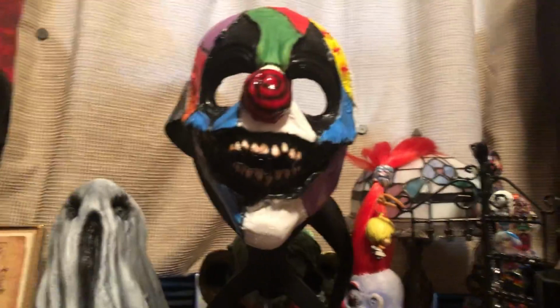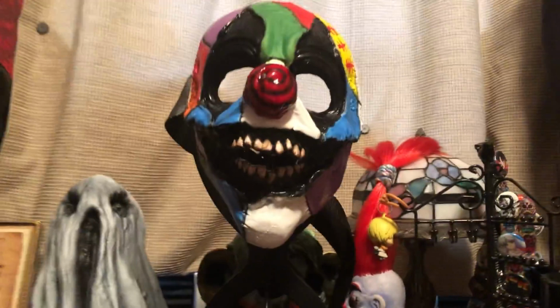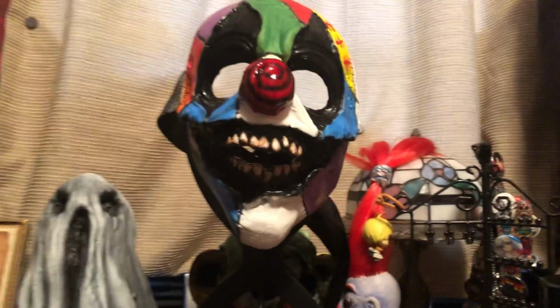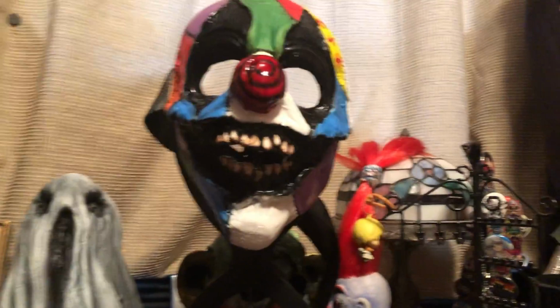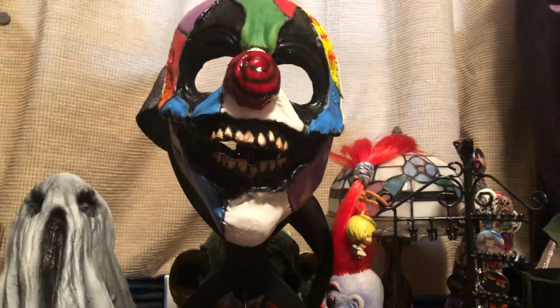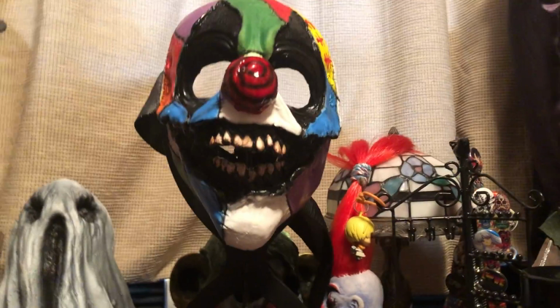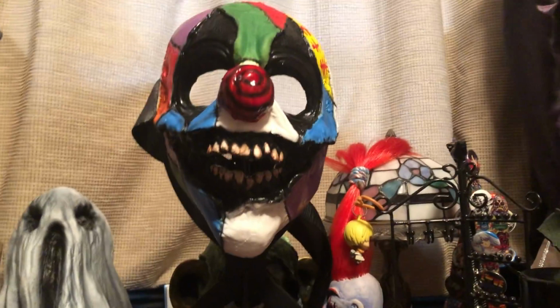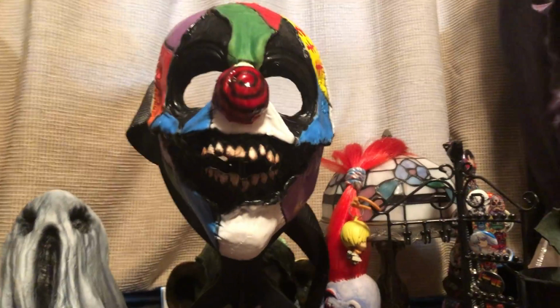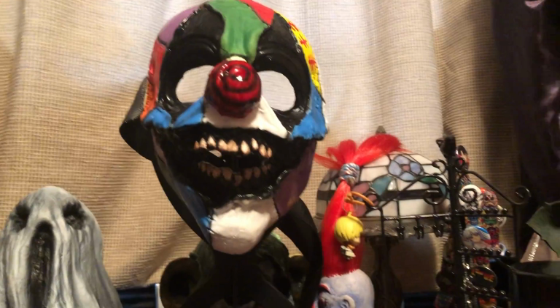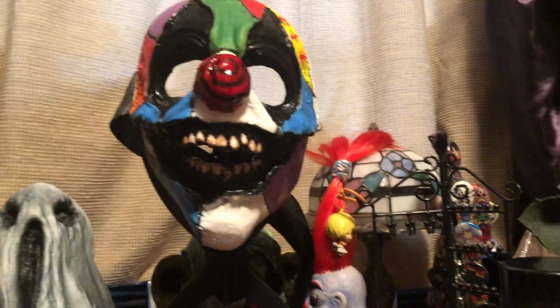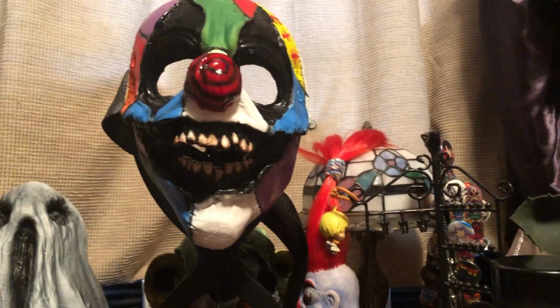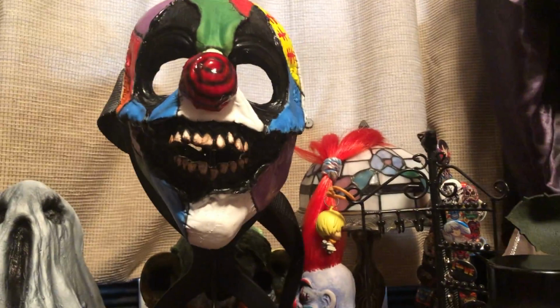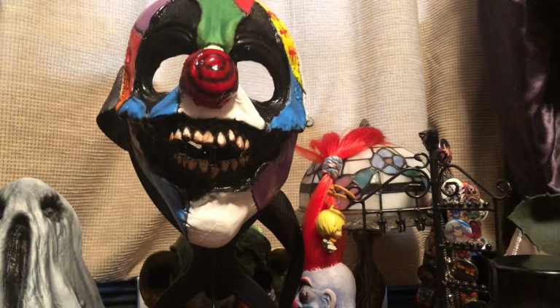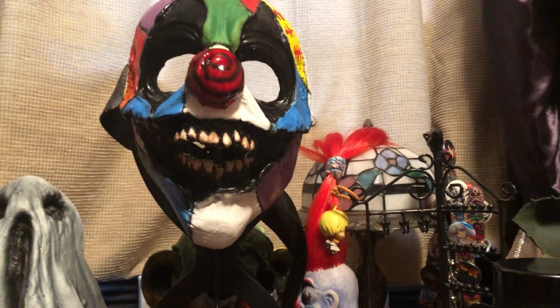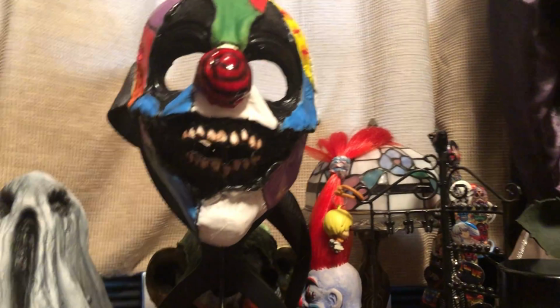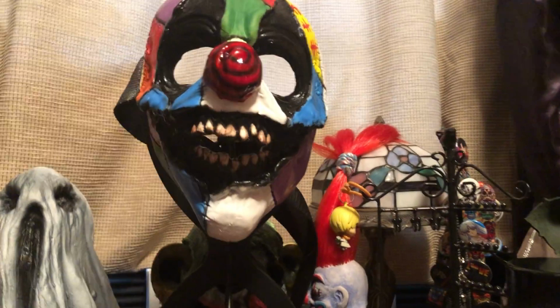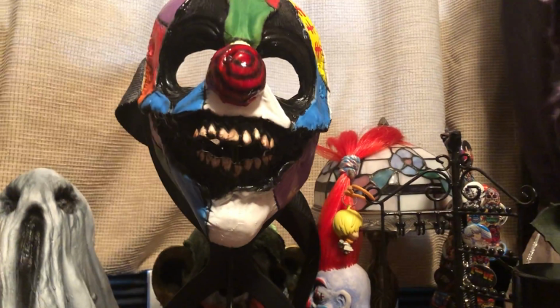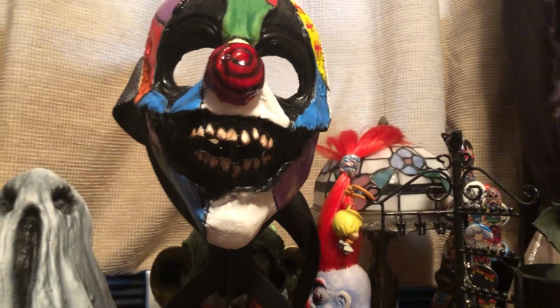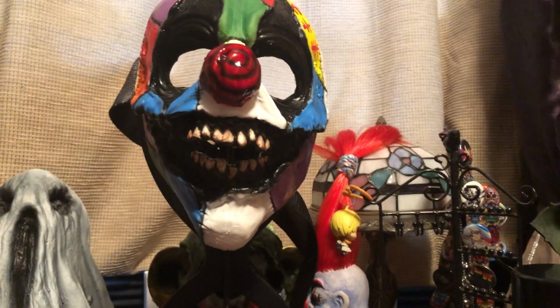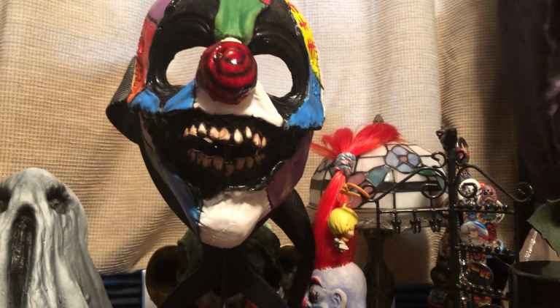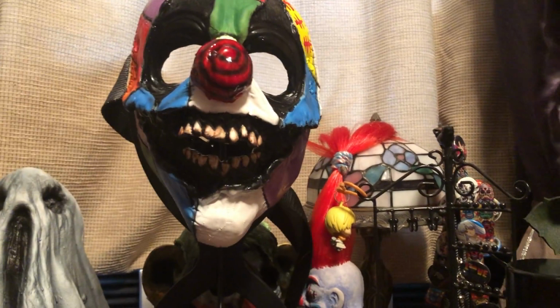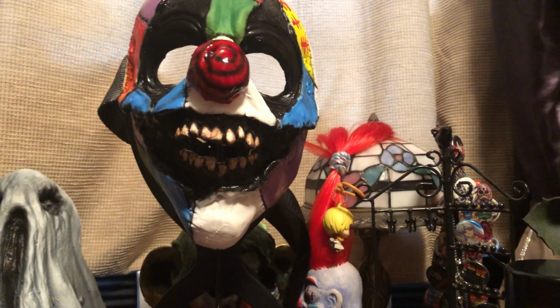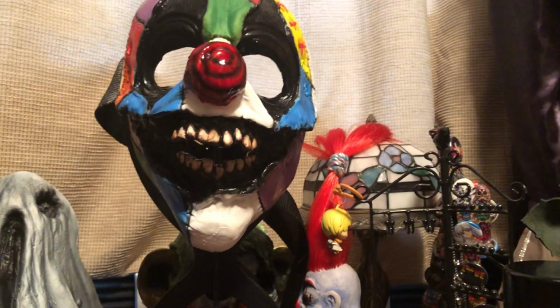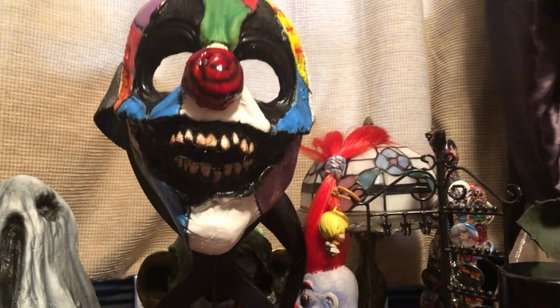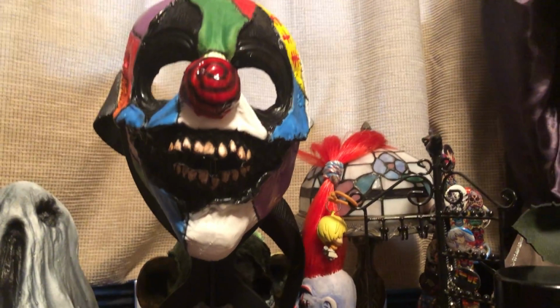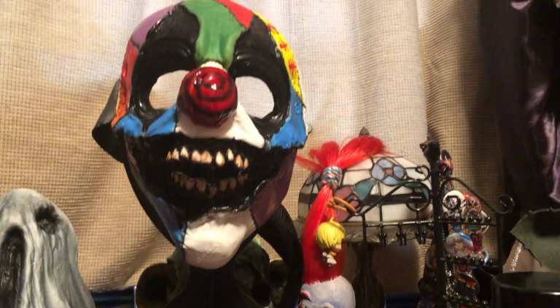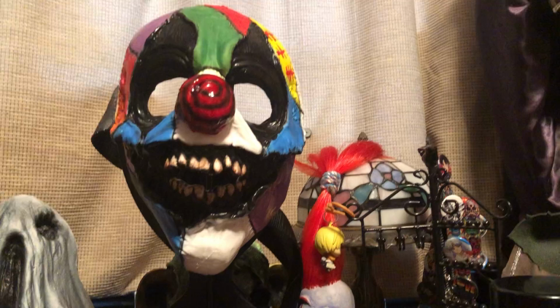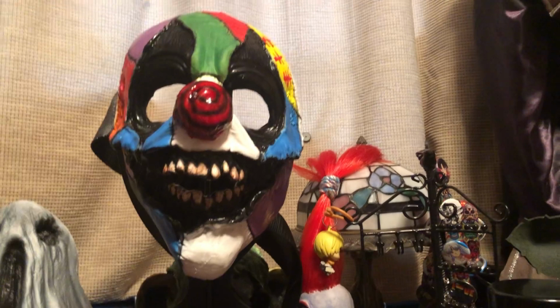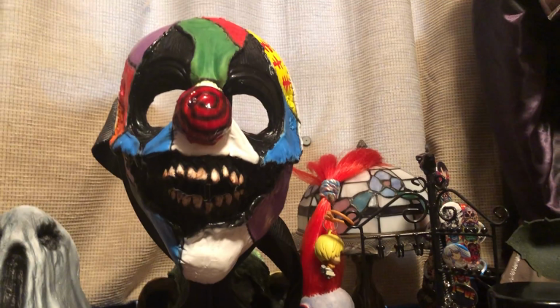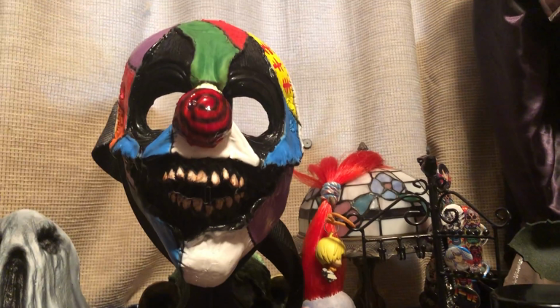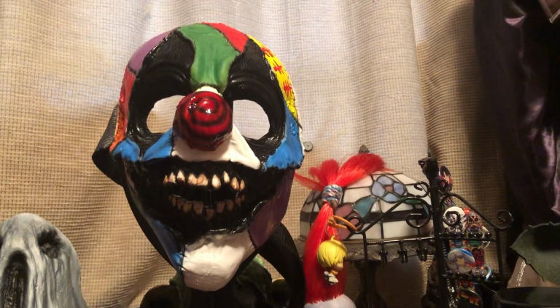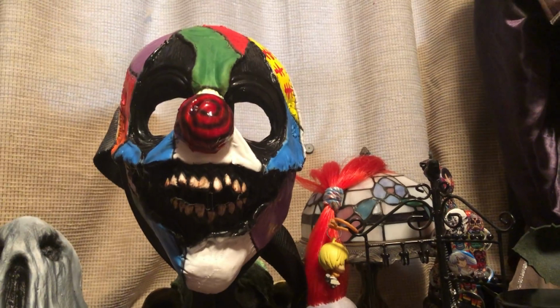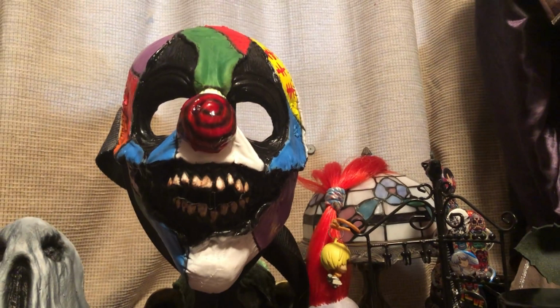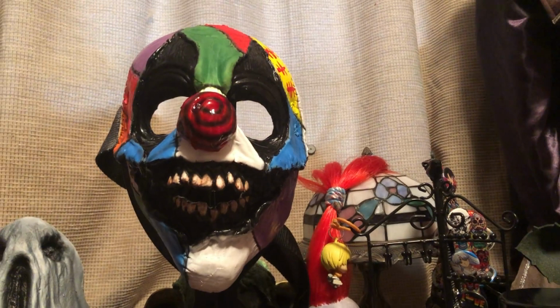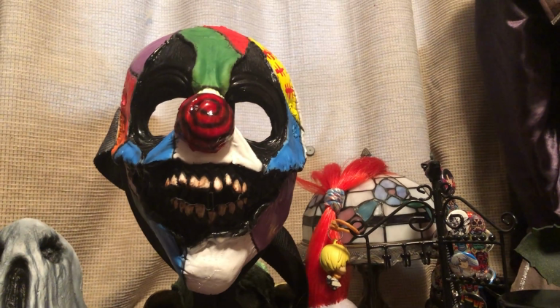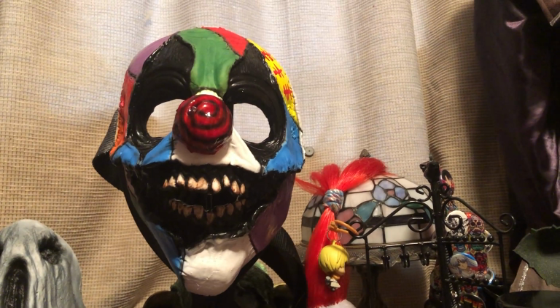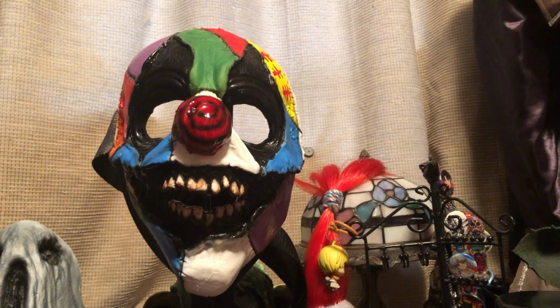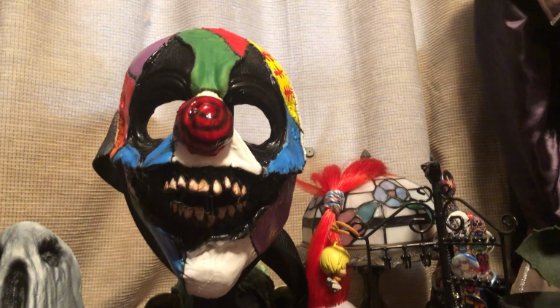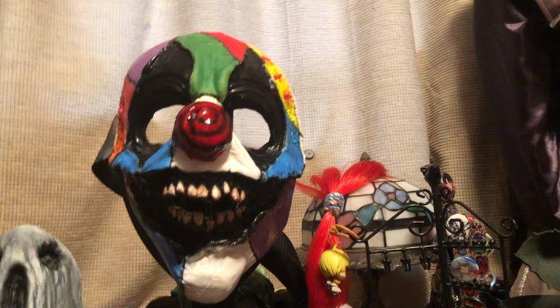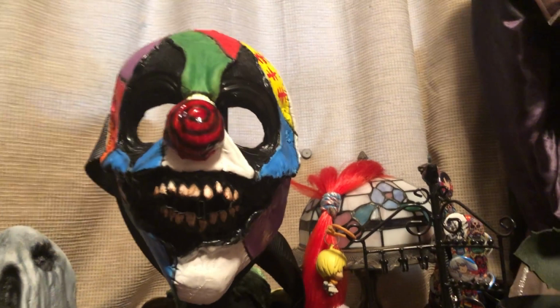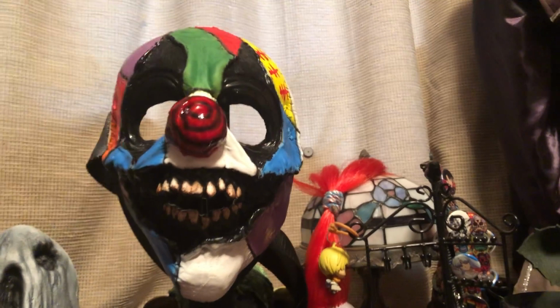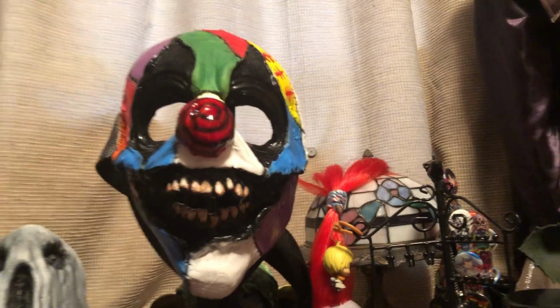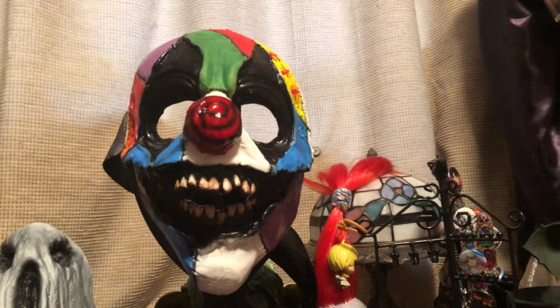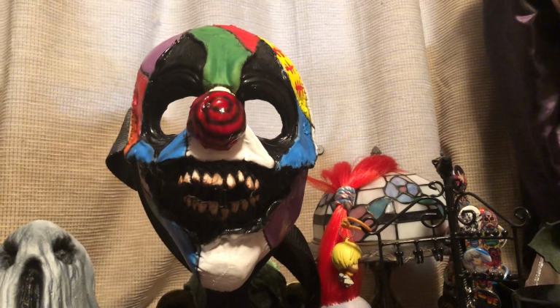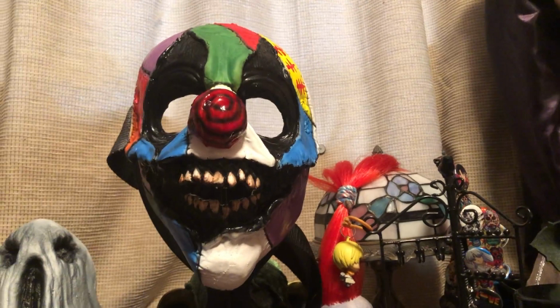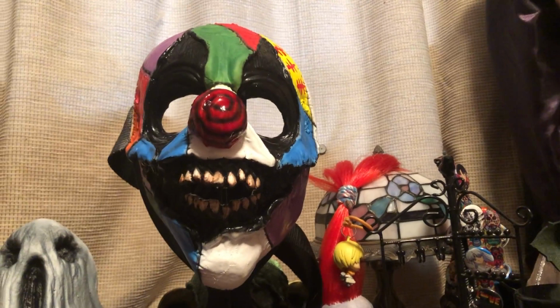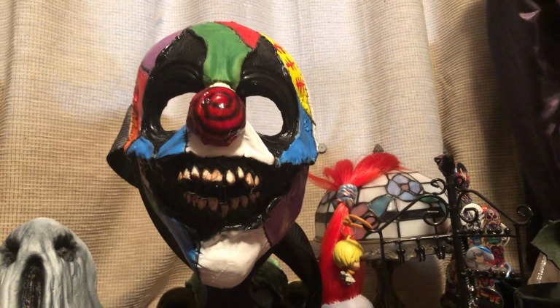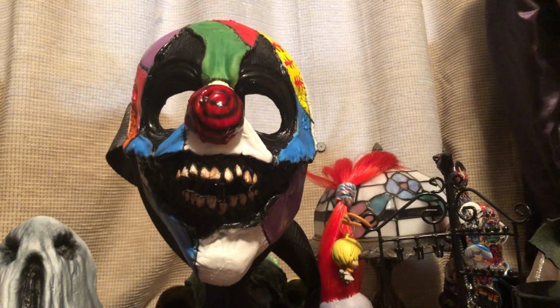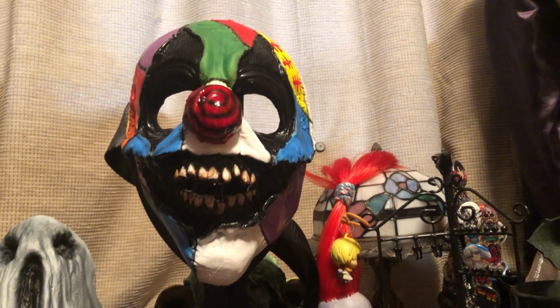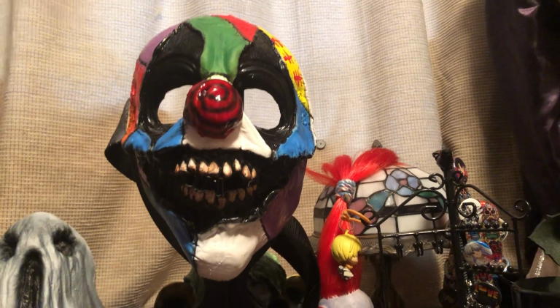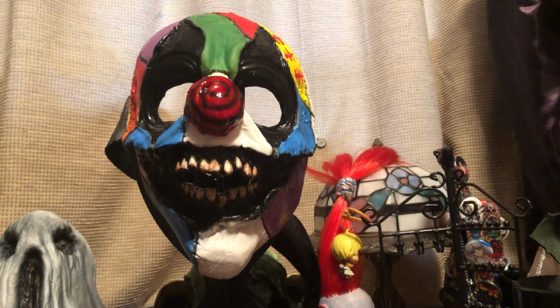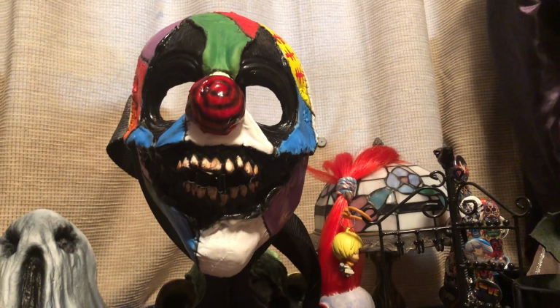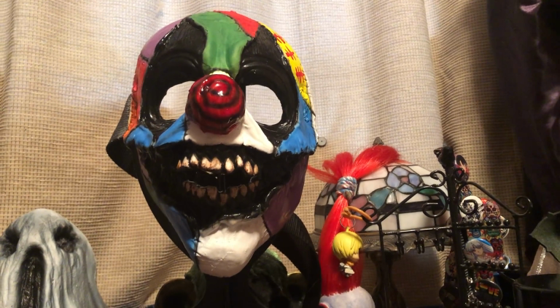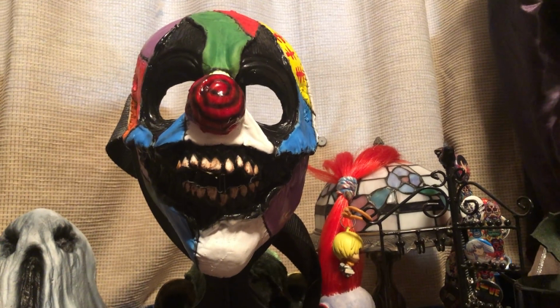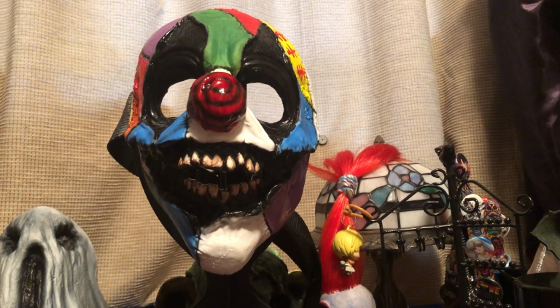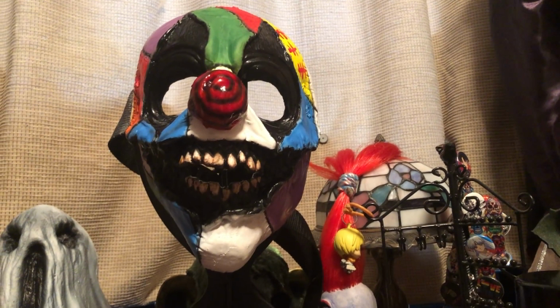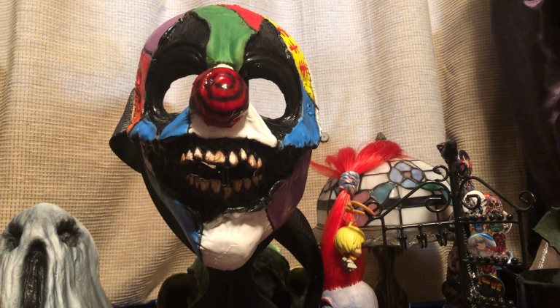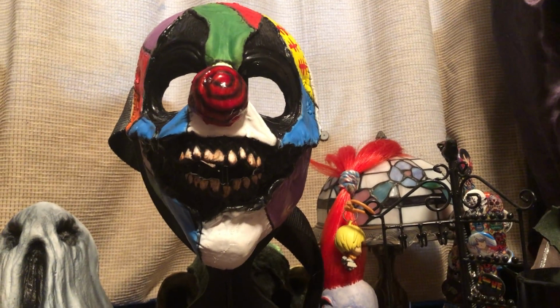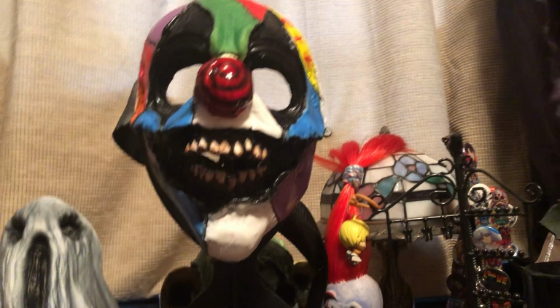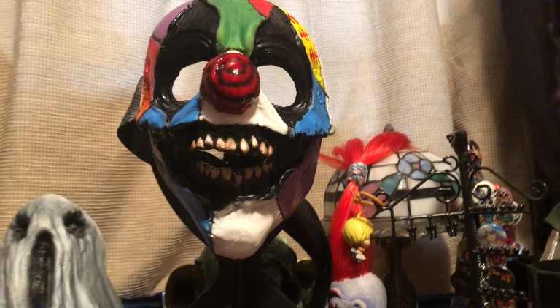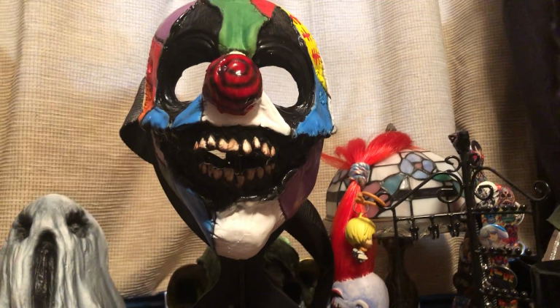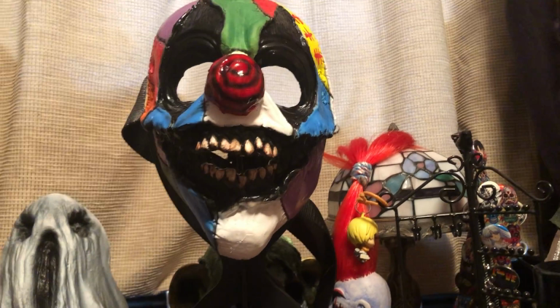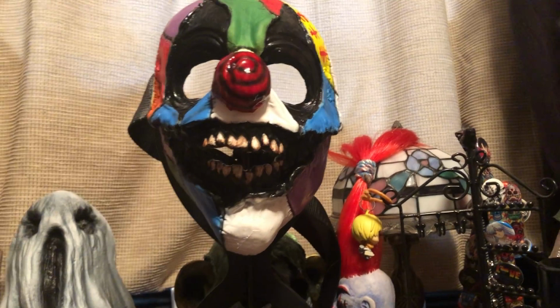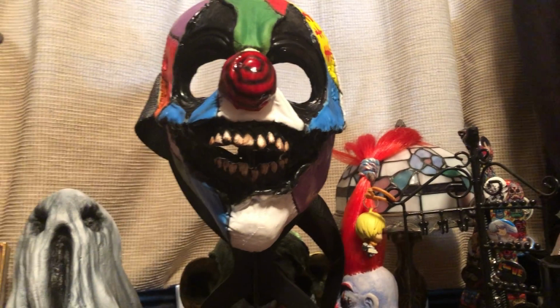Gosh, I don't even know where to begin. This is incredible. This is my first mask from Inferno.